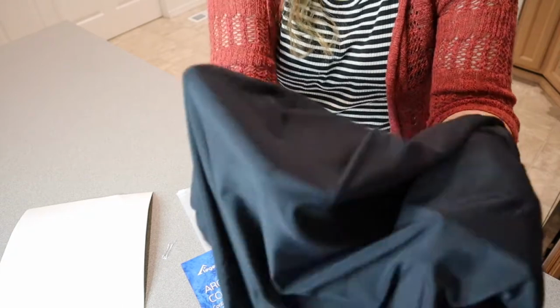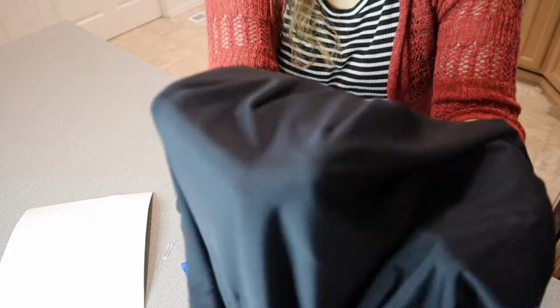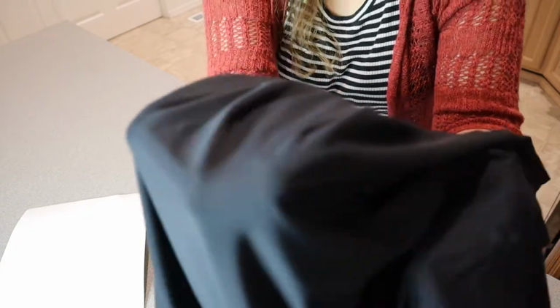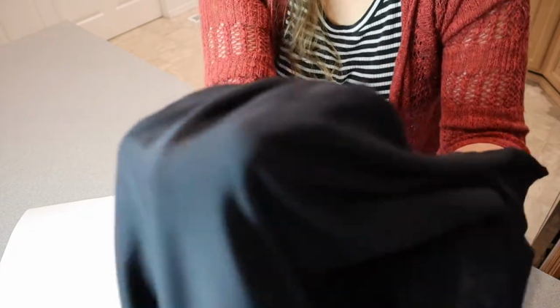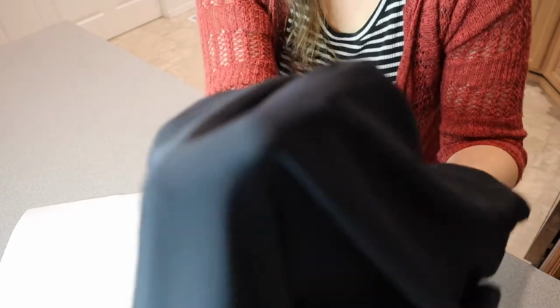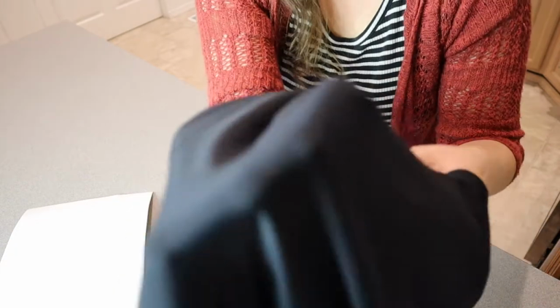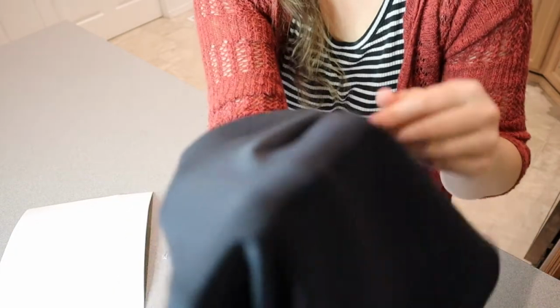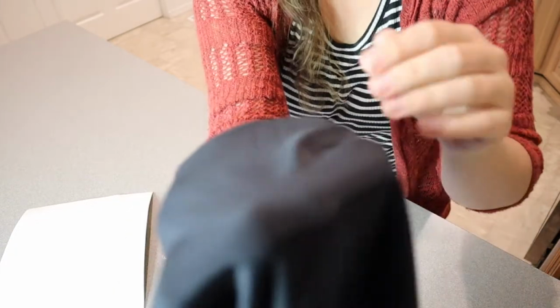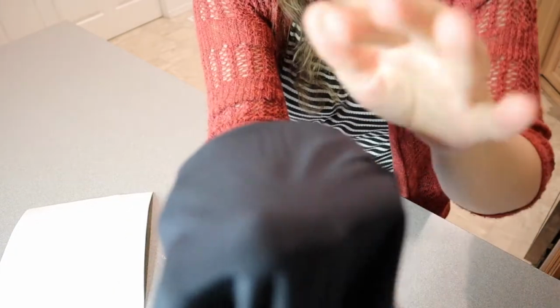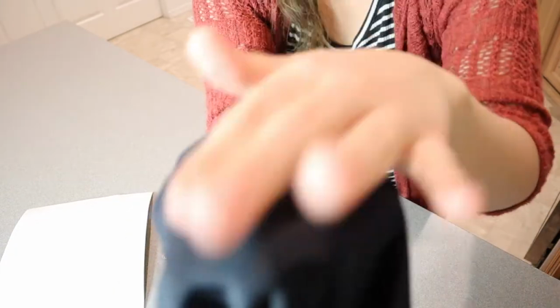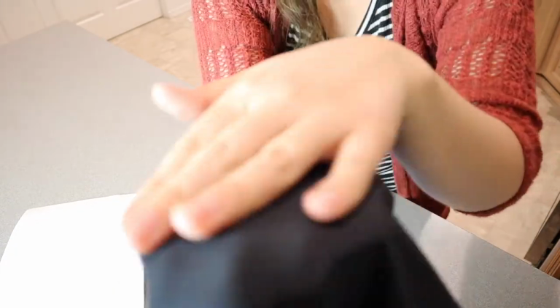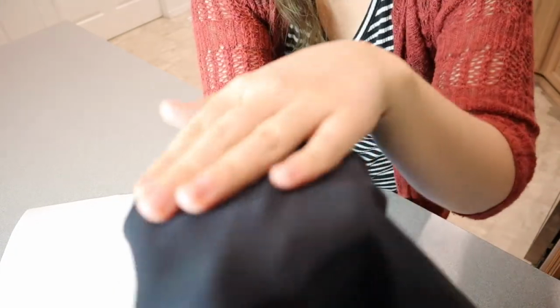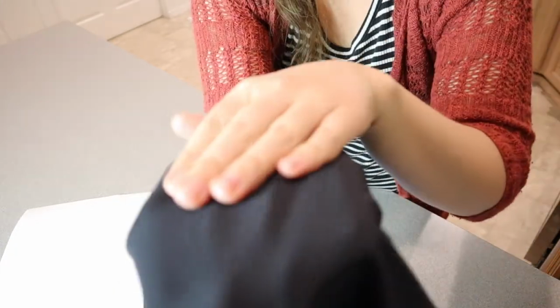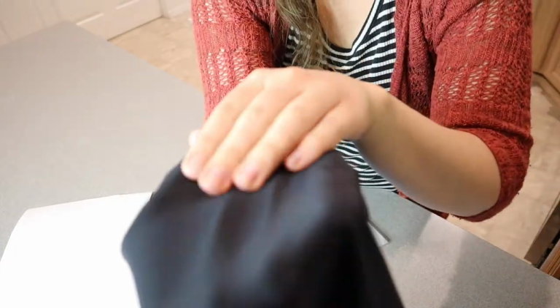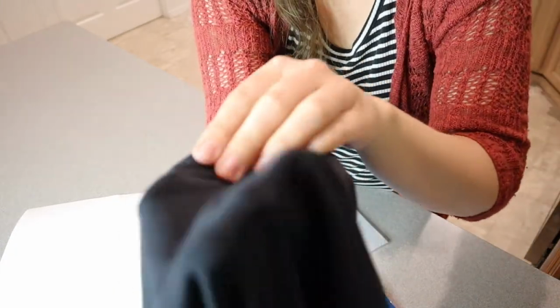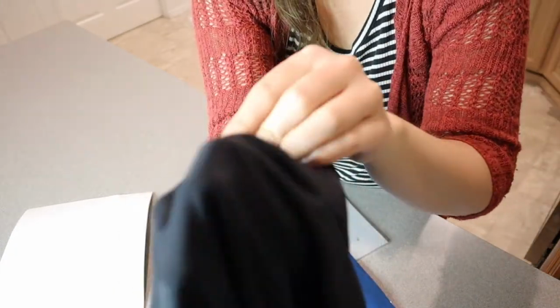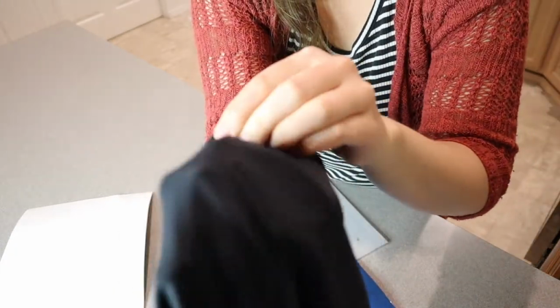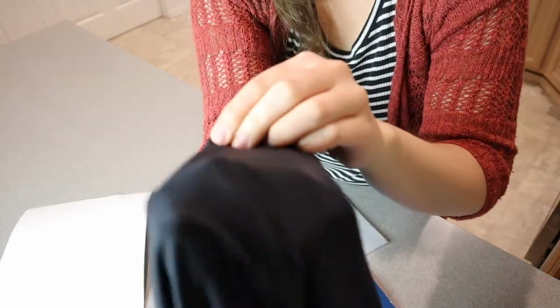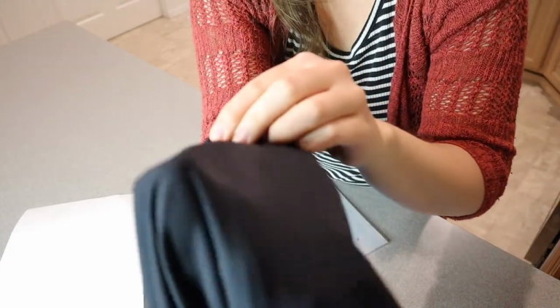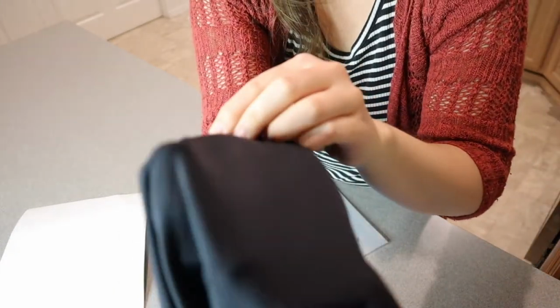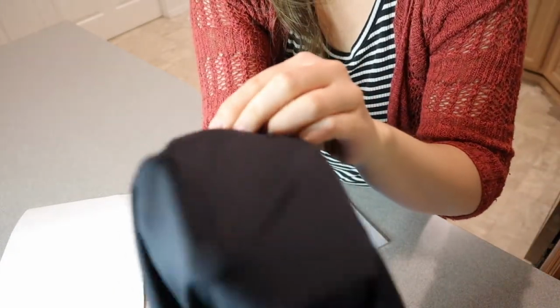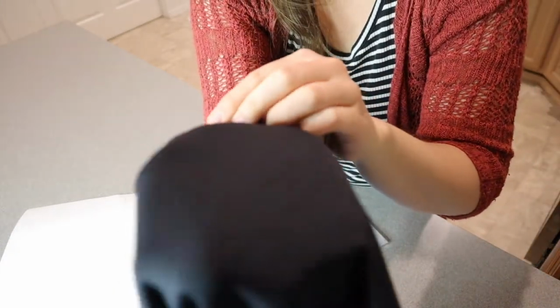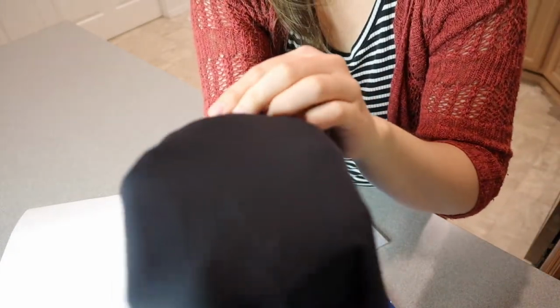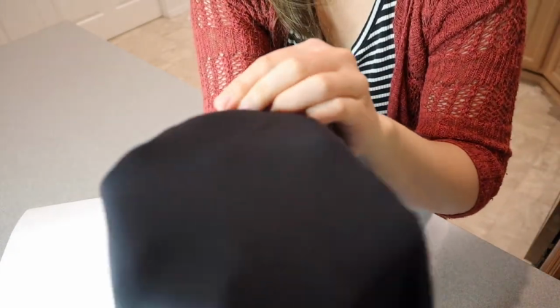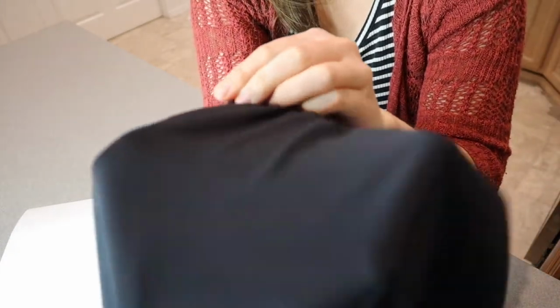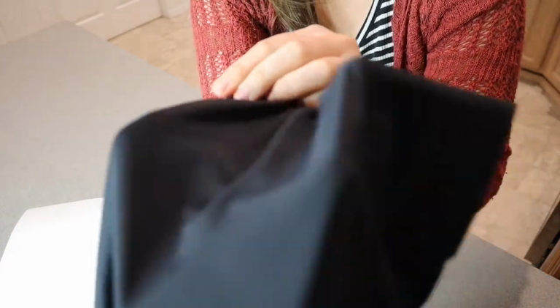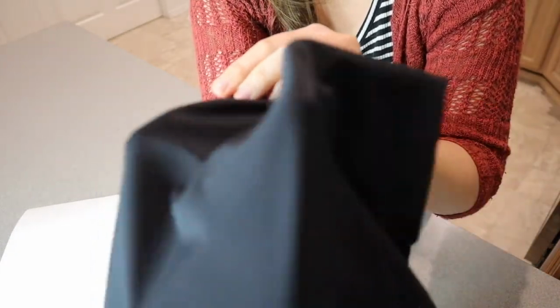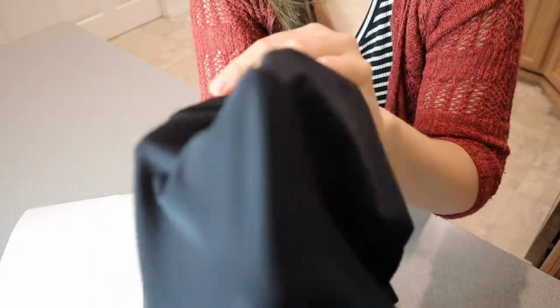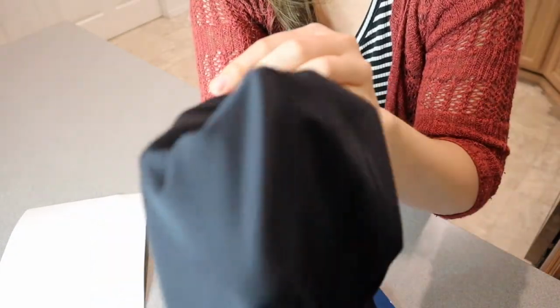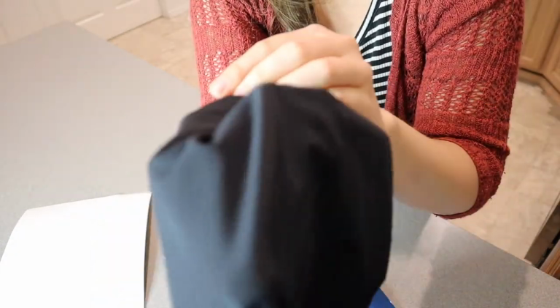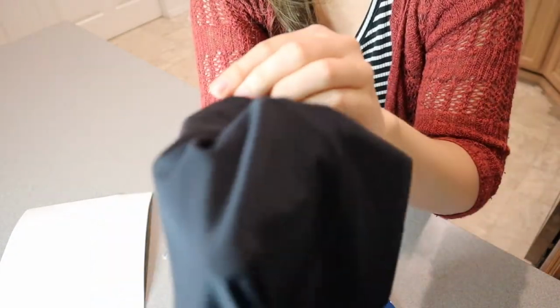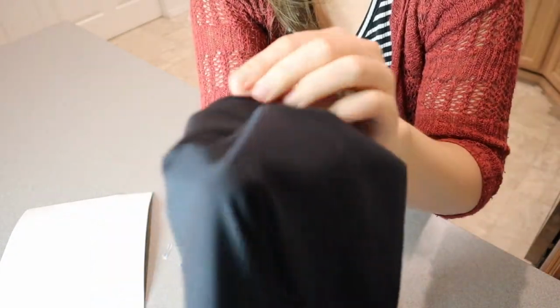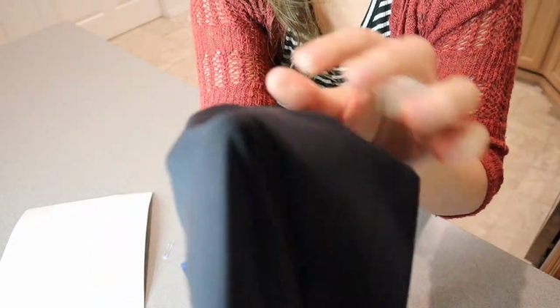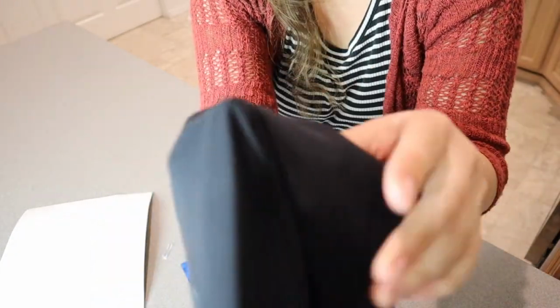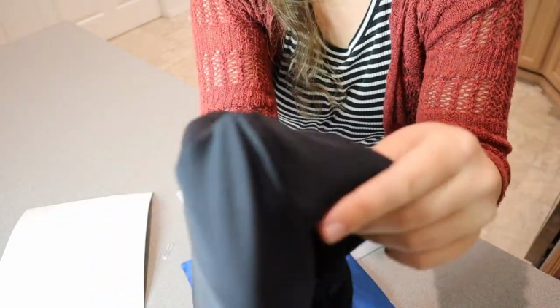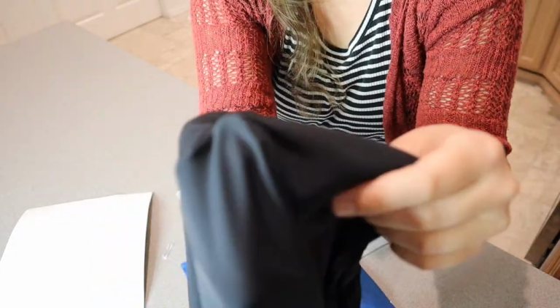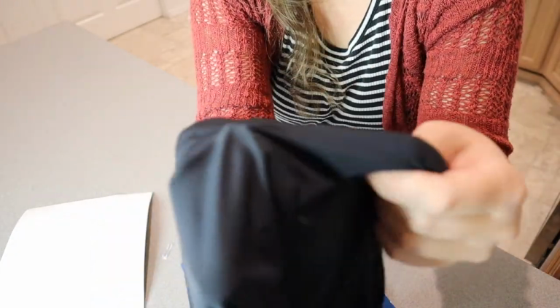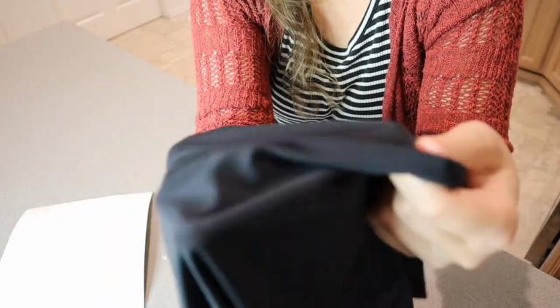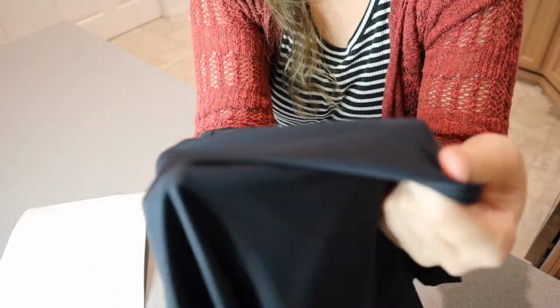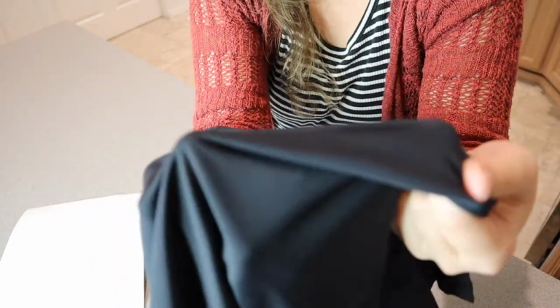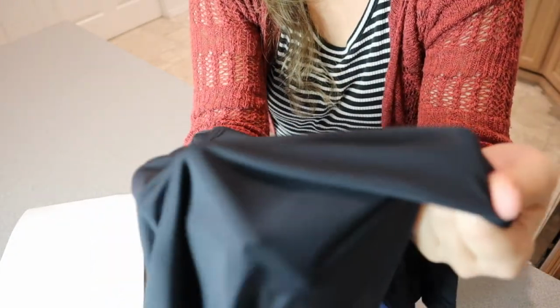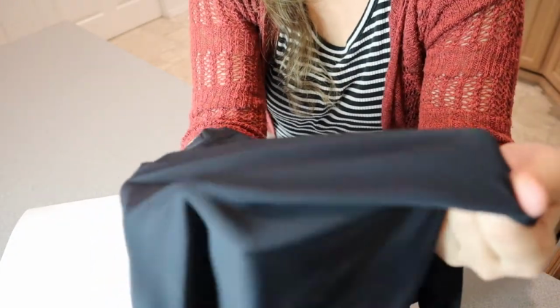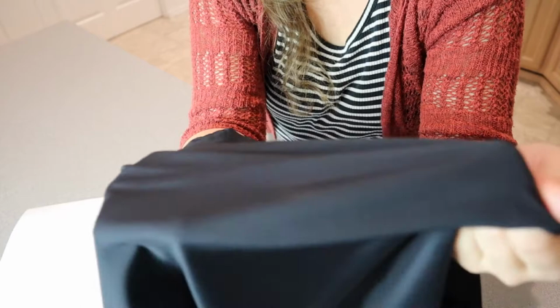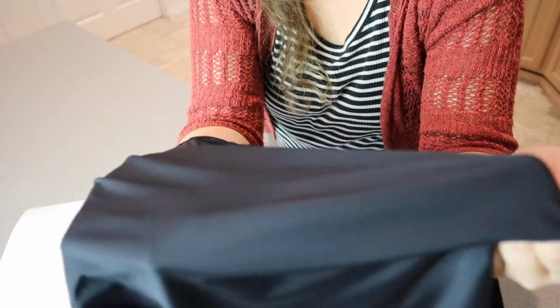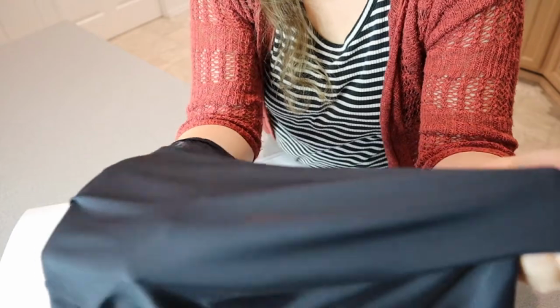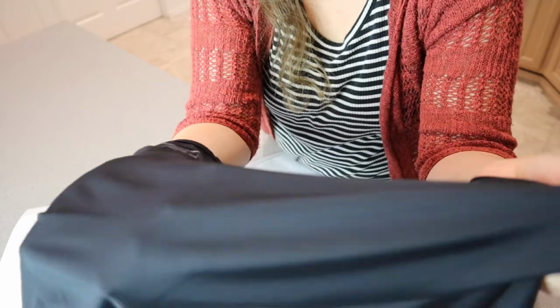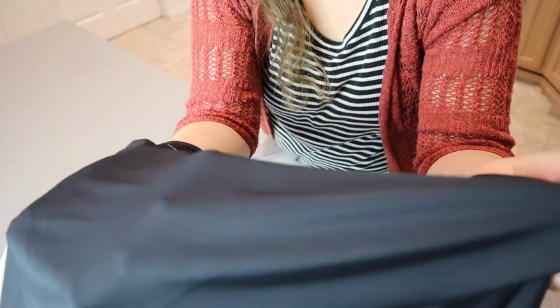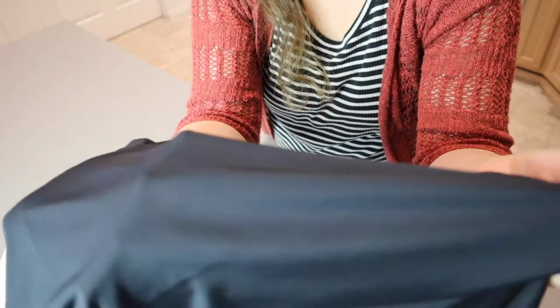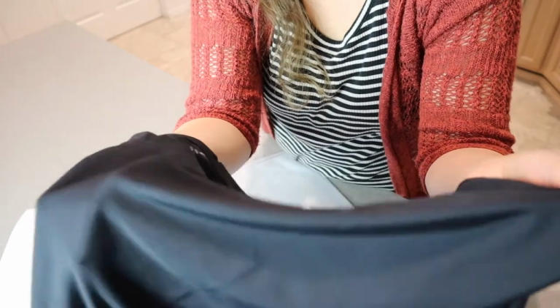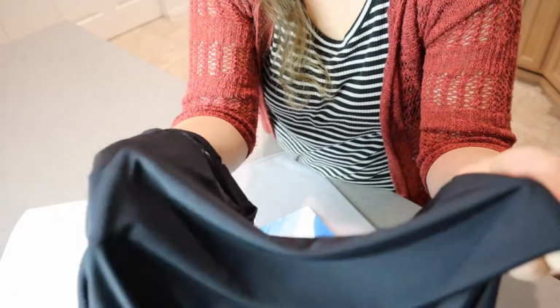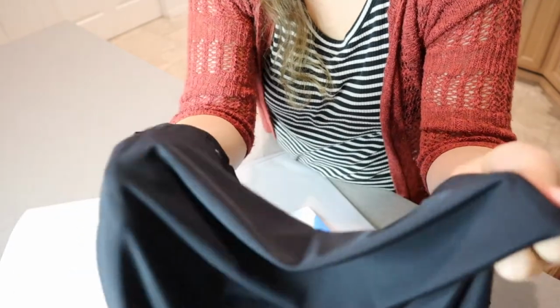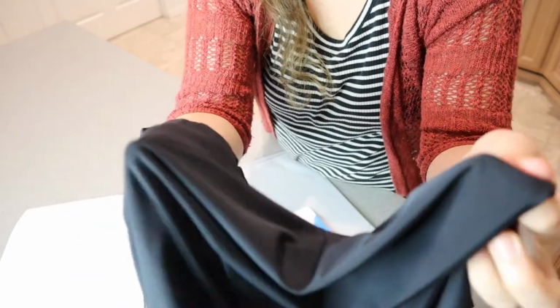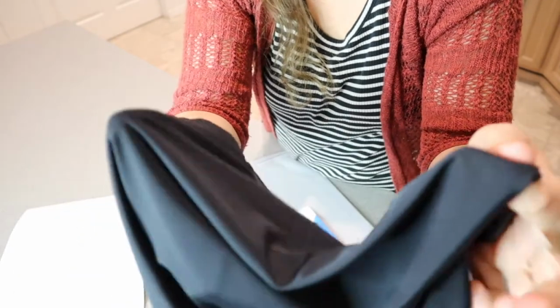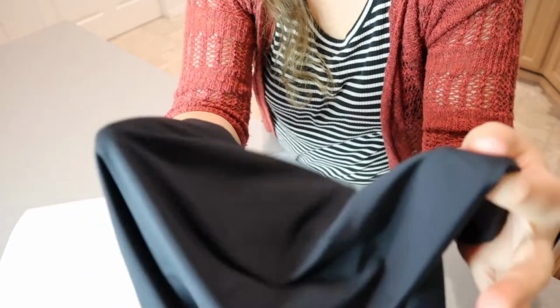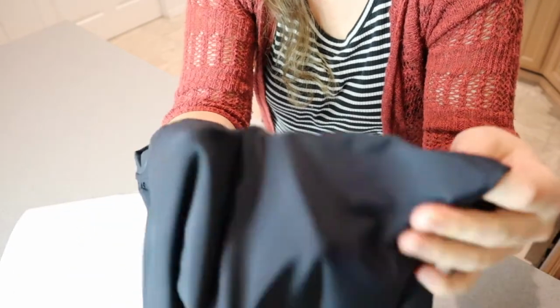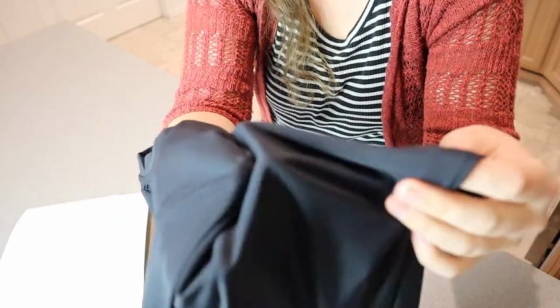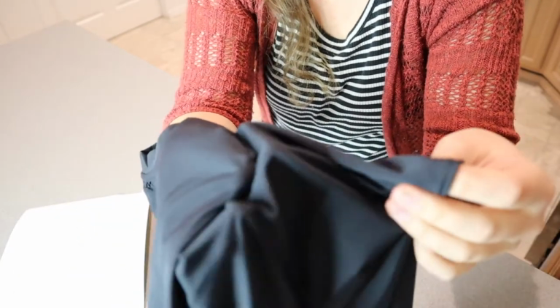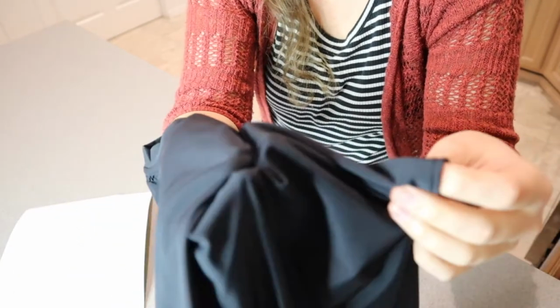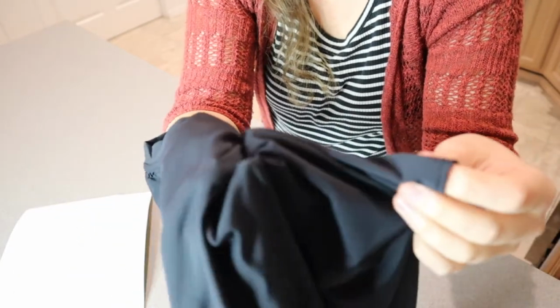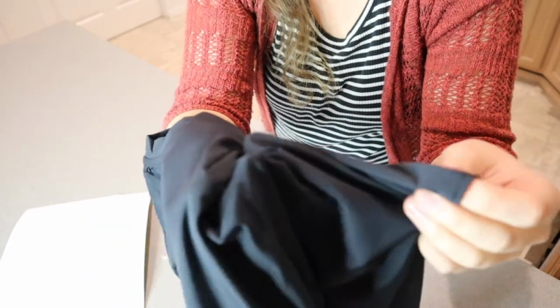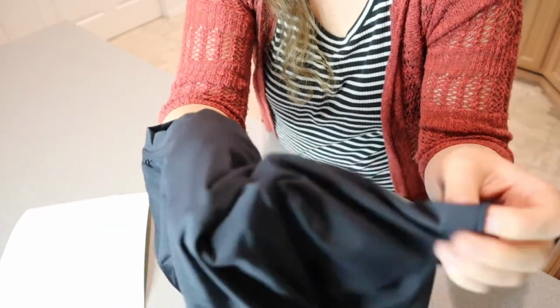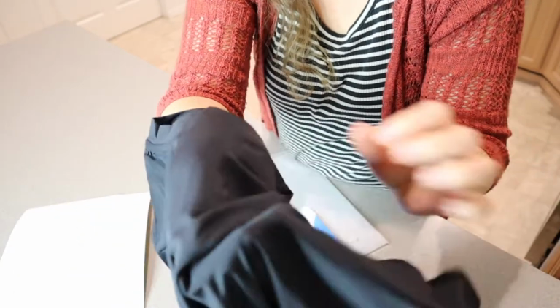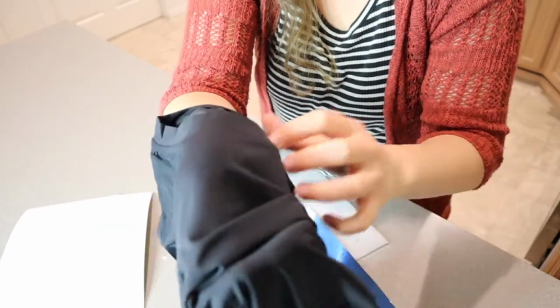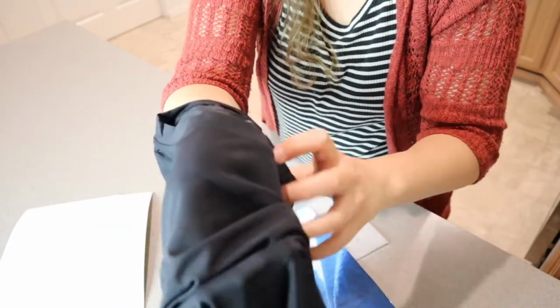I'm just going to show you kind of what this fabric looks like up close. It just kind of has a silky feel to it.